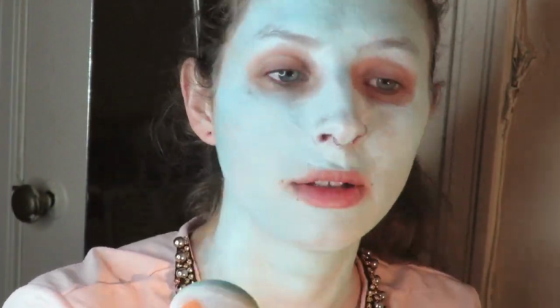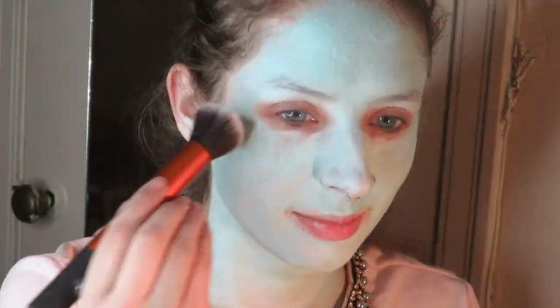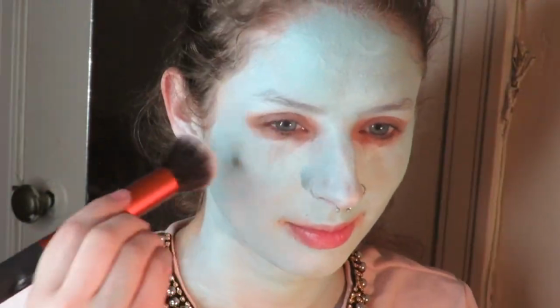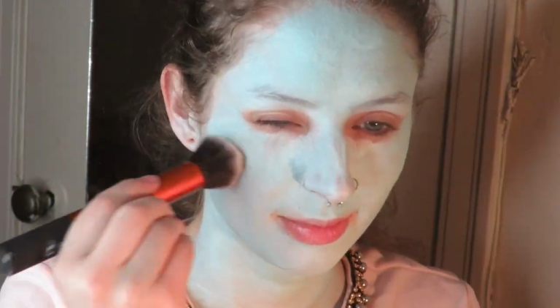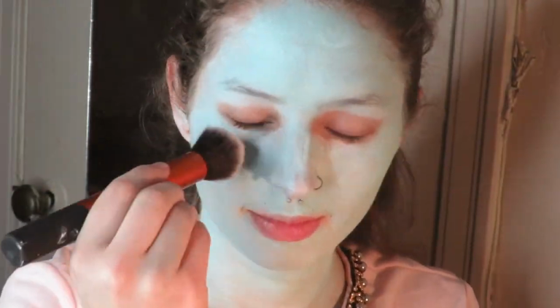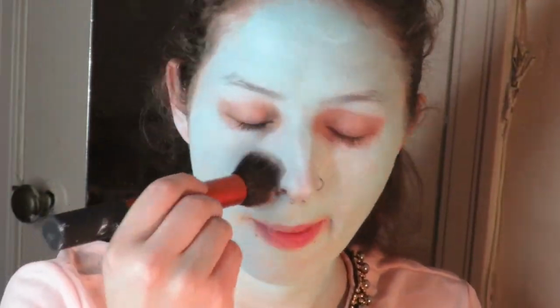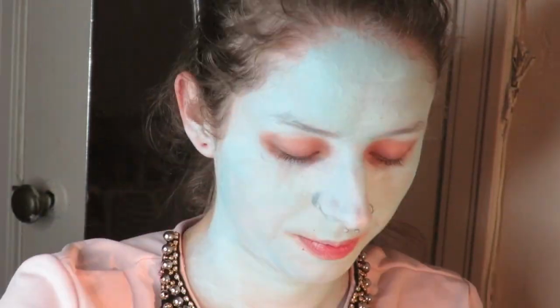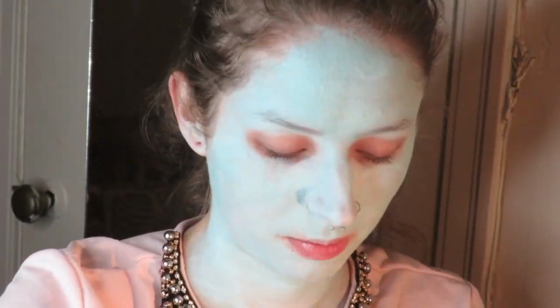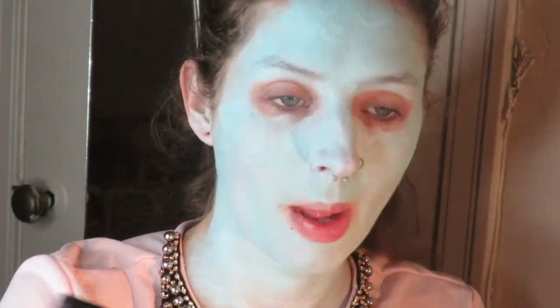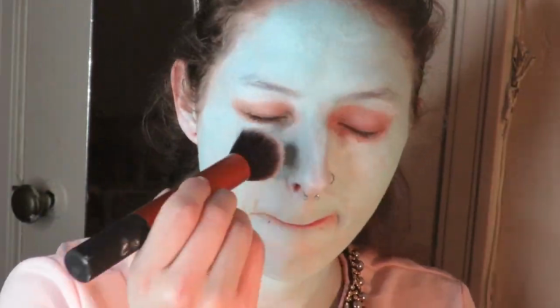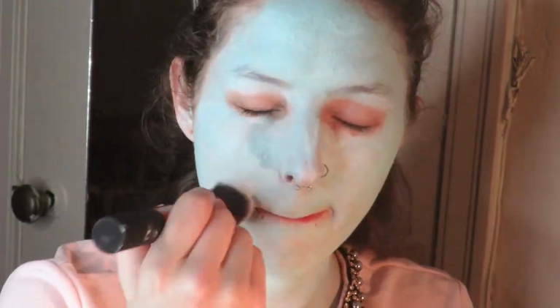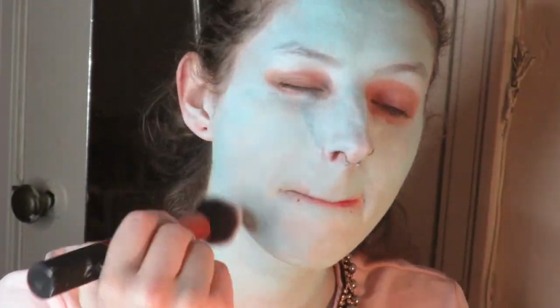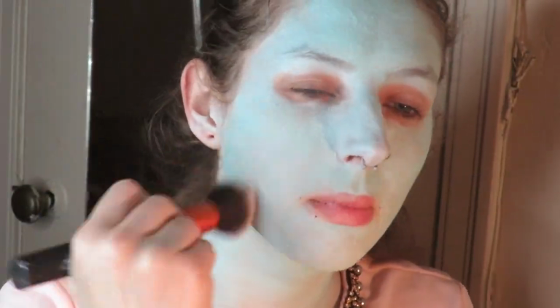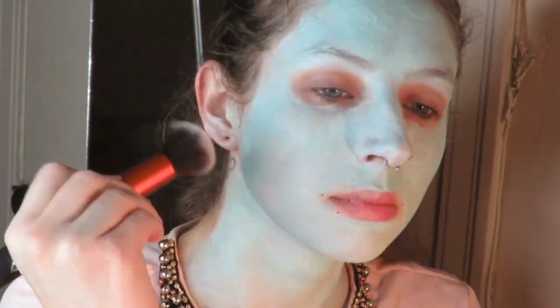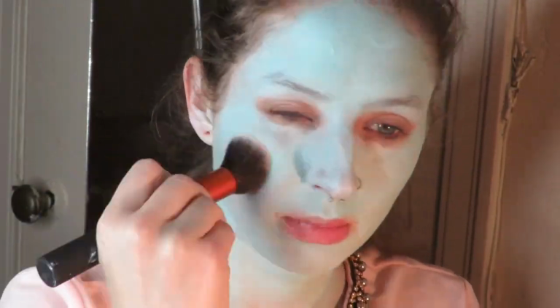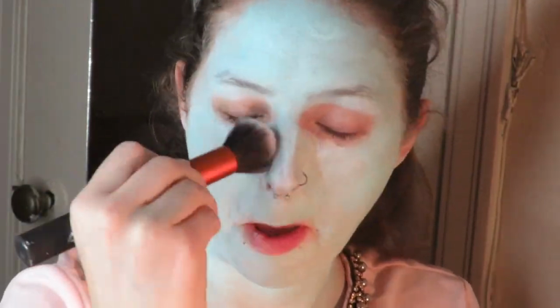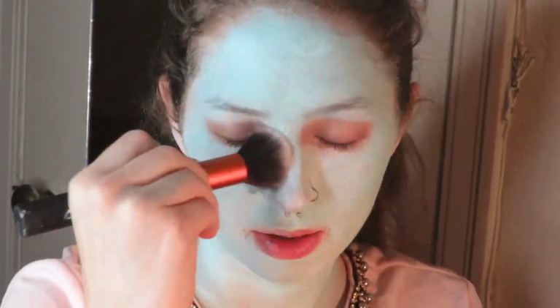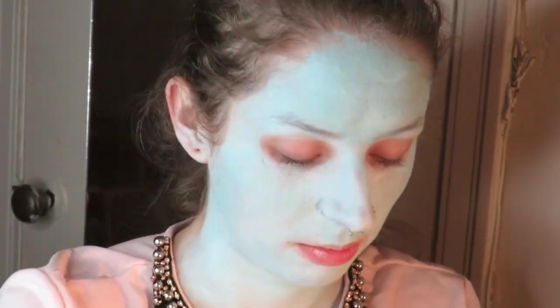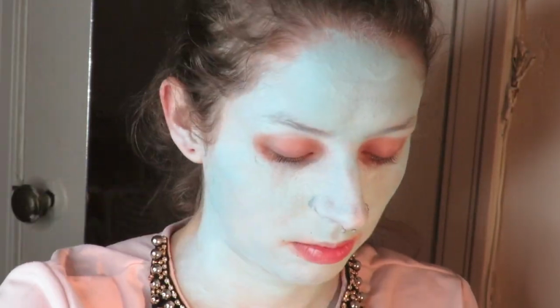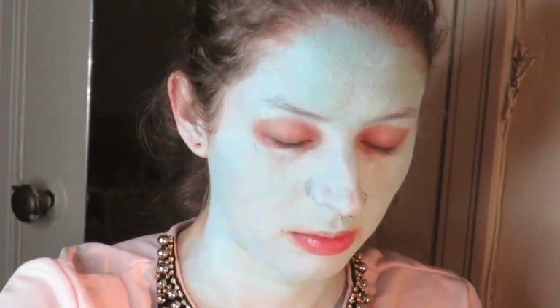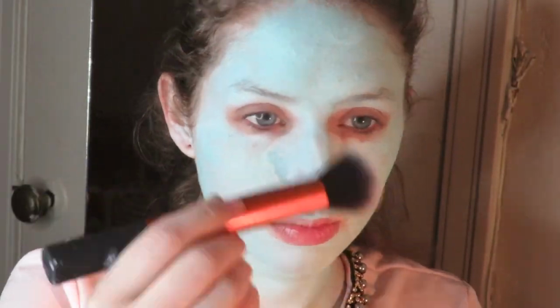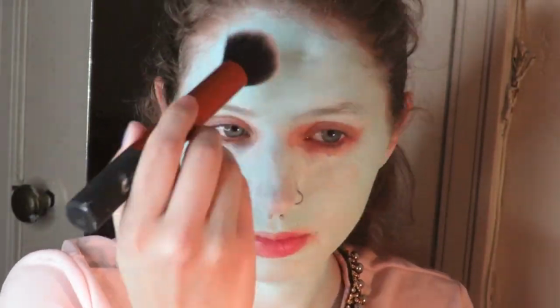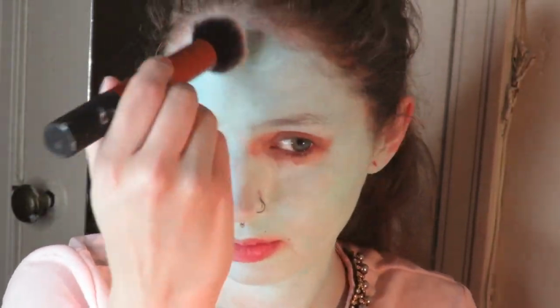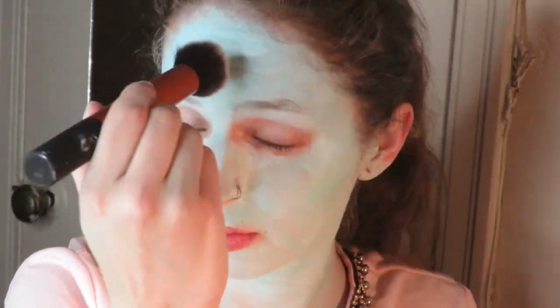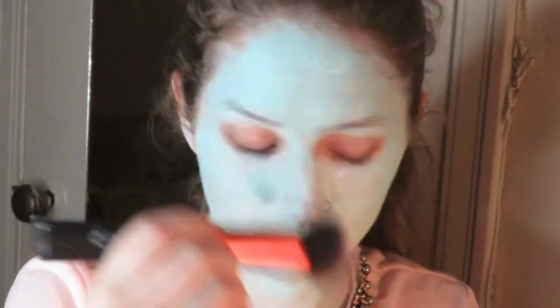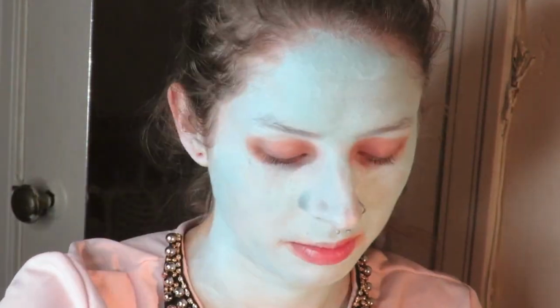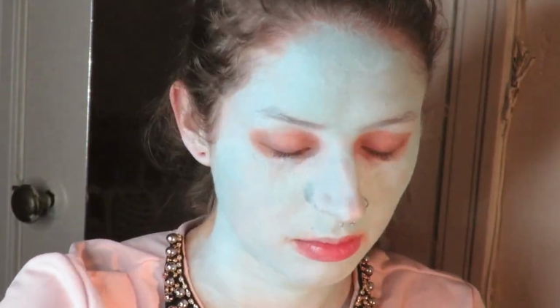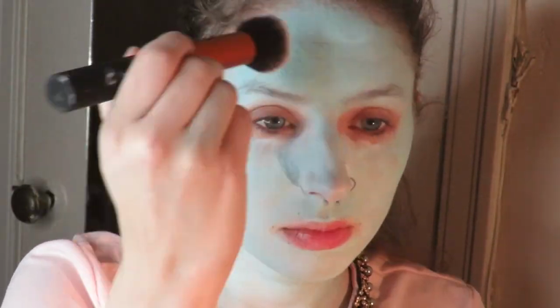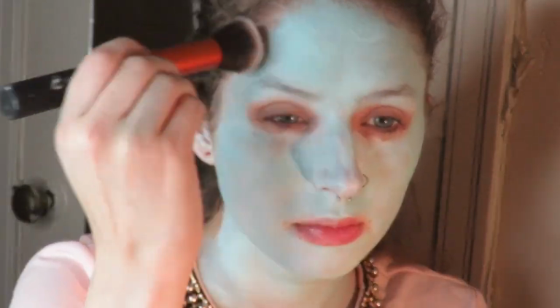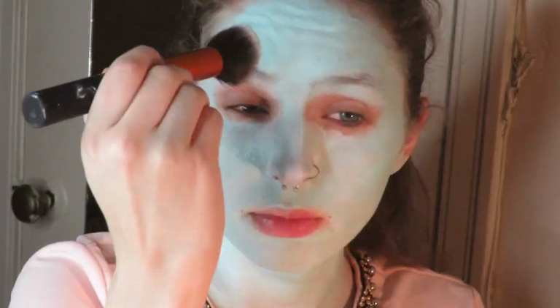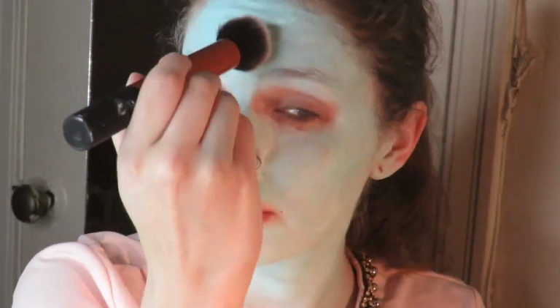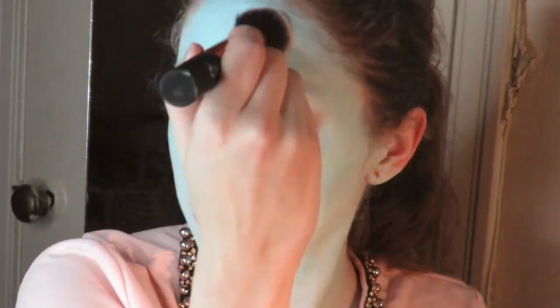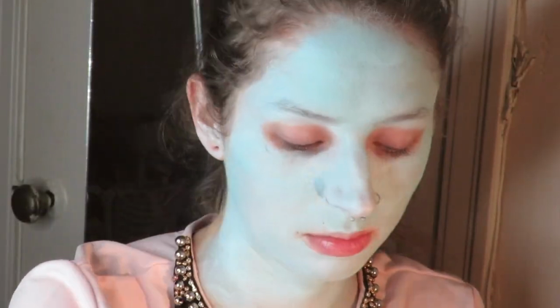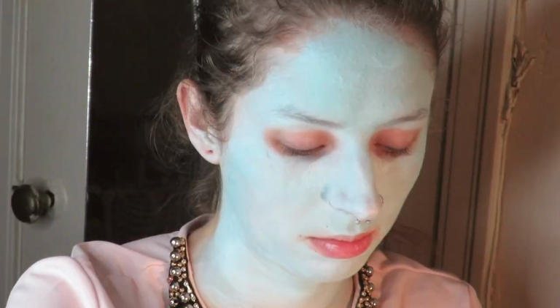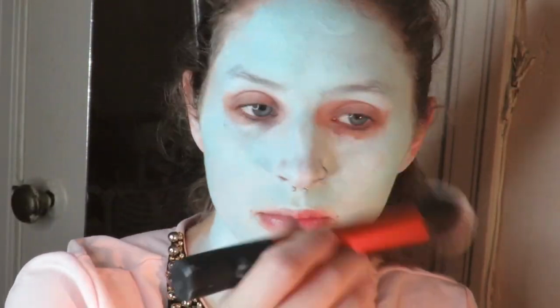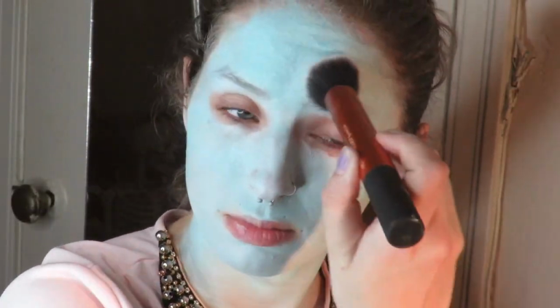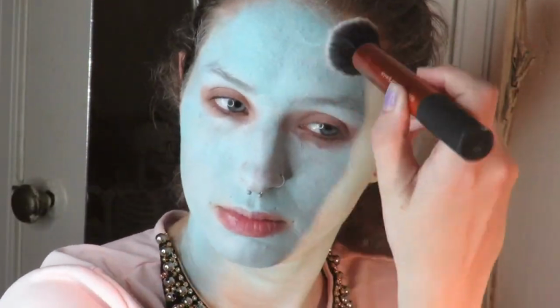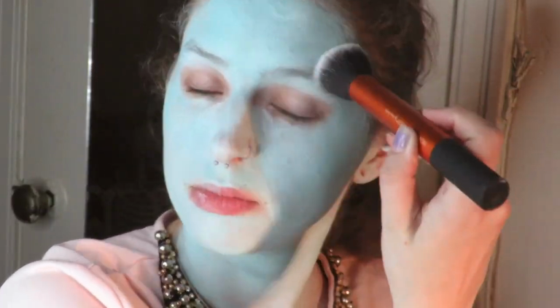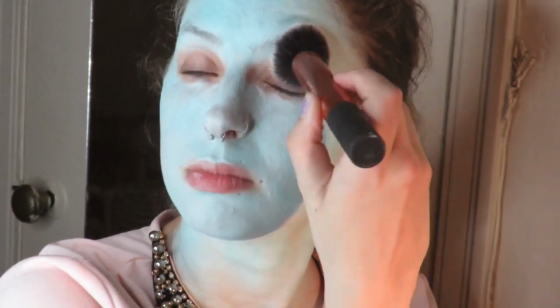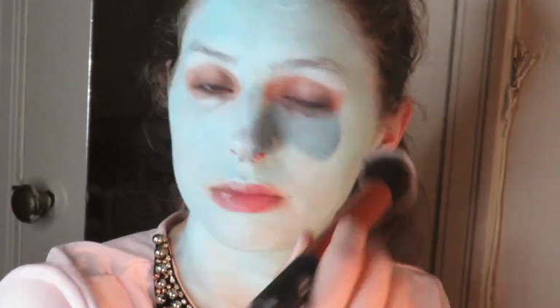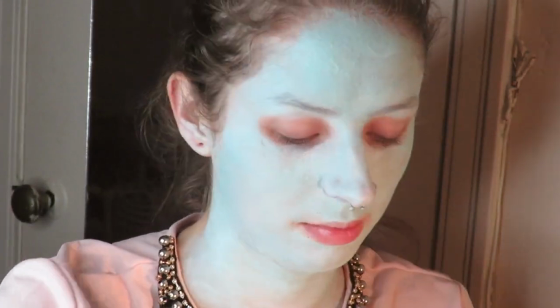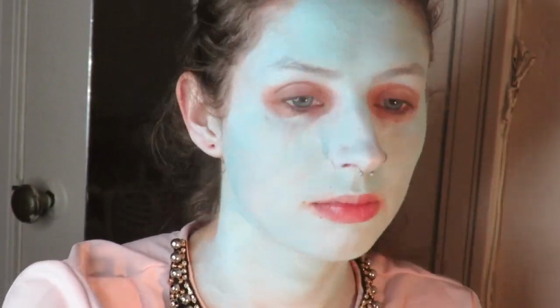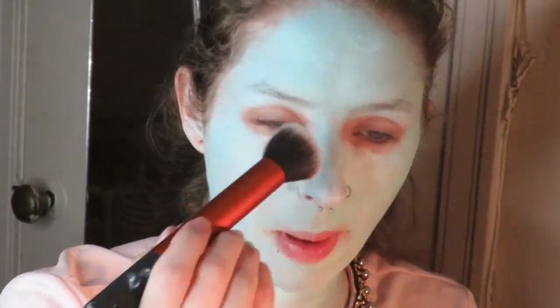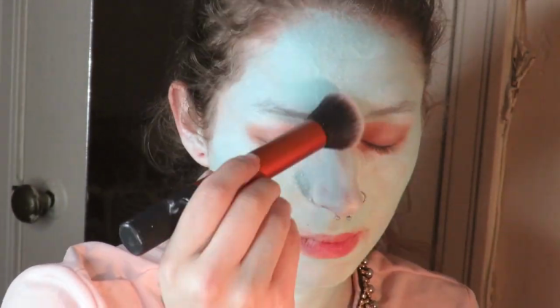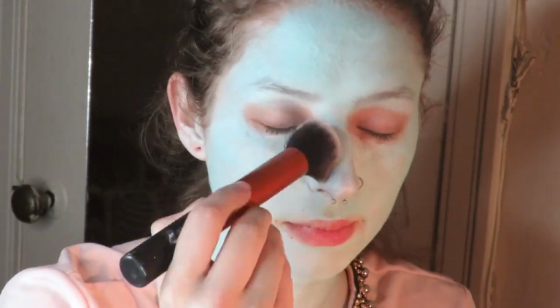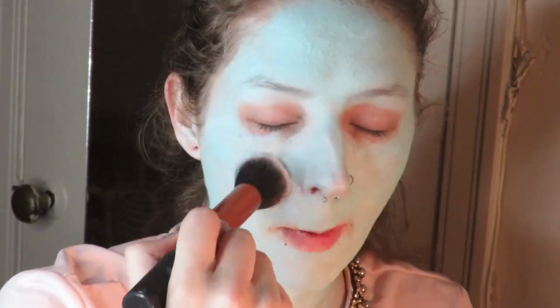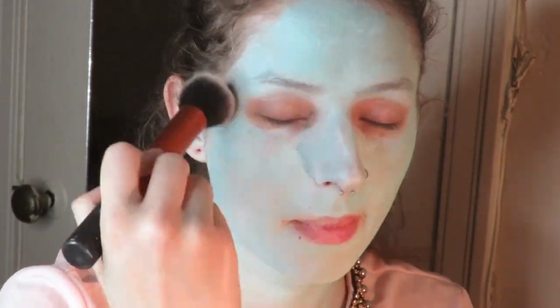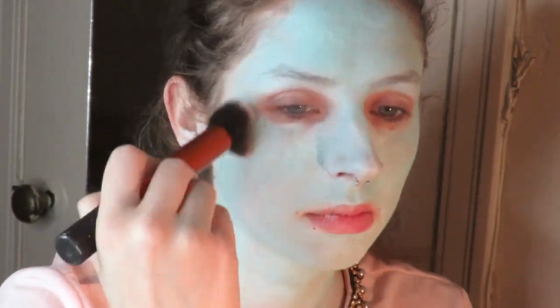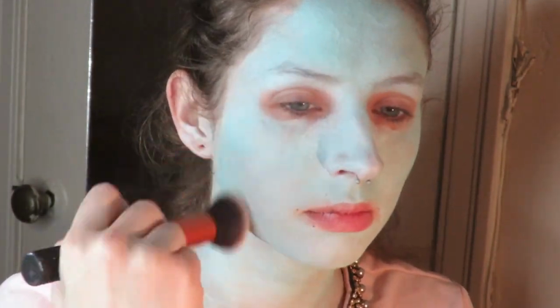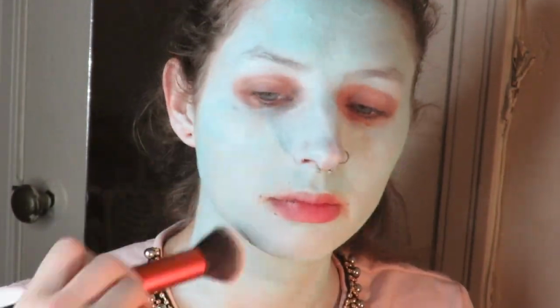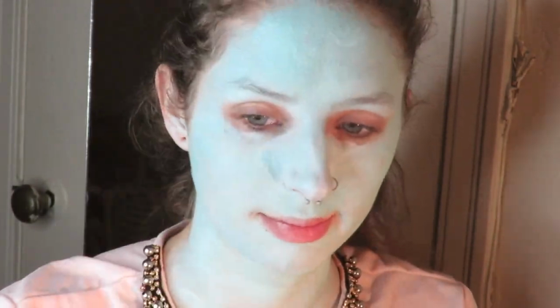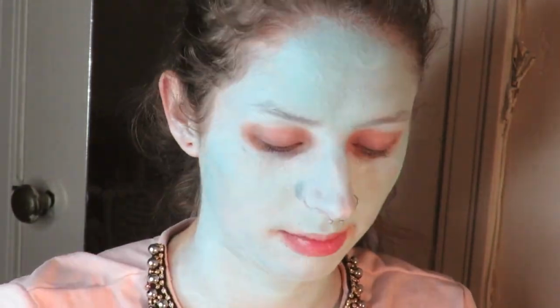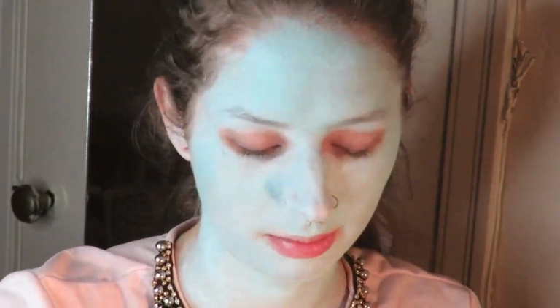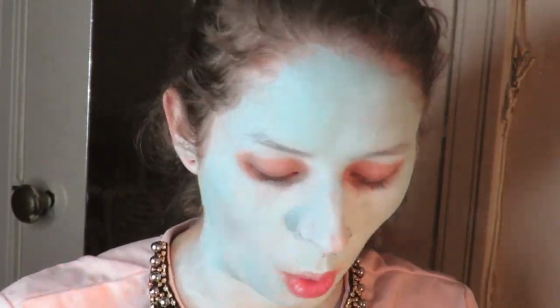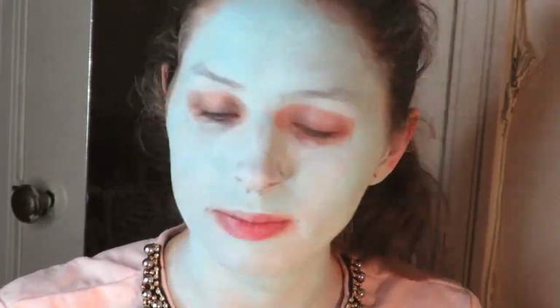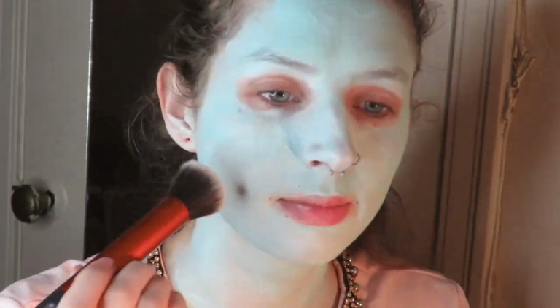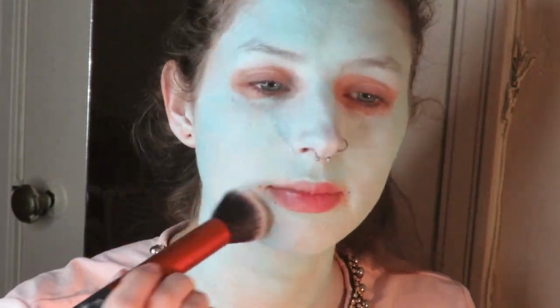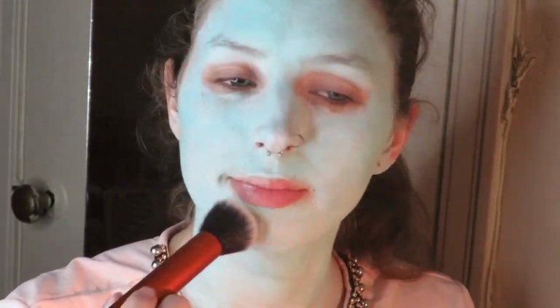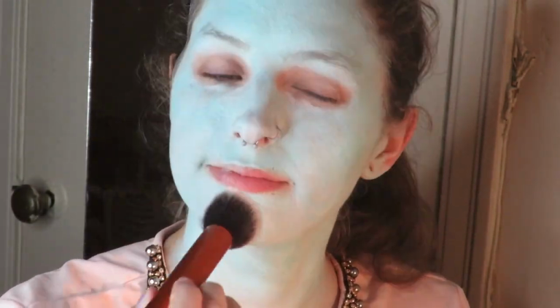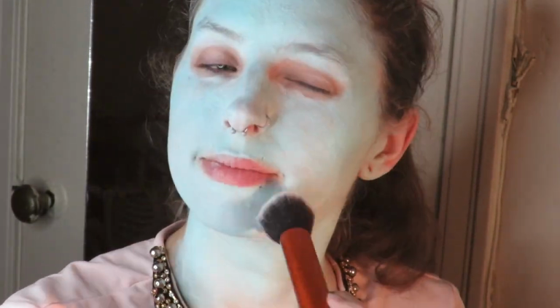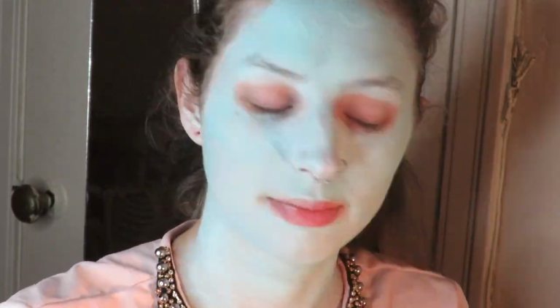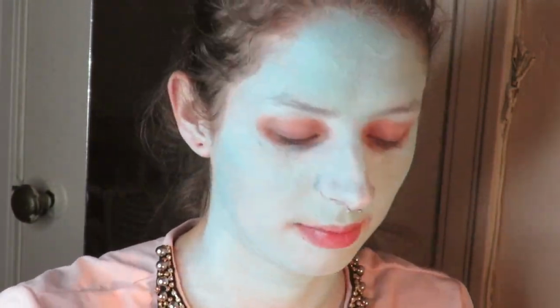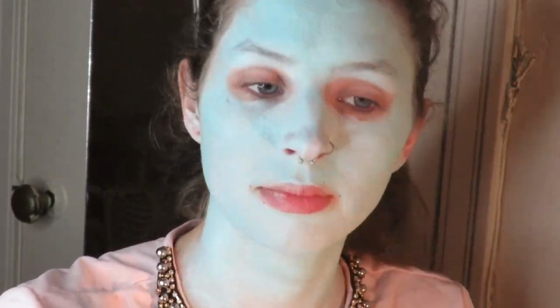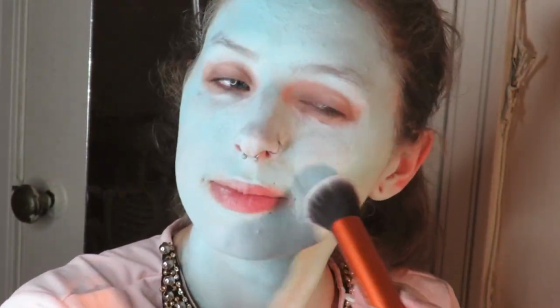And completely setting that with a translucent powder all over. It's so much easier to blend out shadows on this when it has something of a powder over top of it.